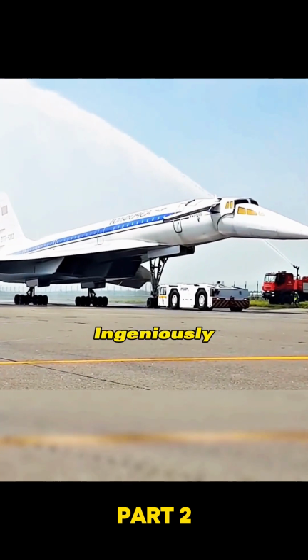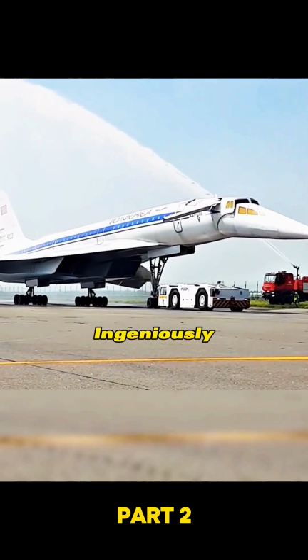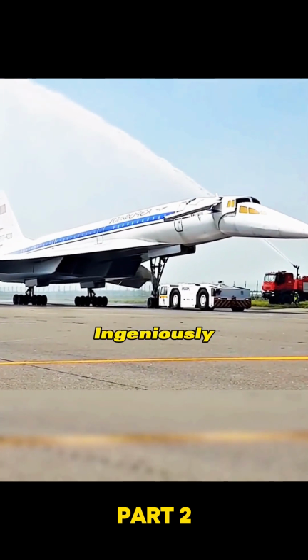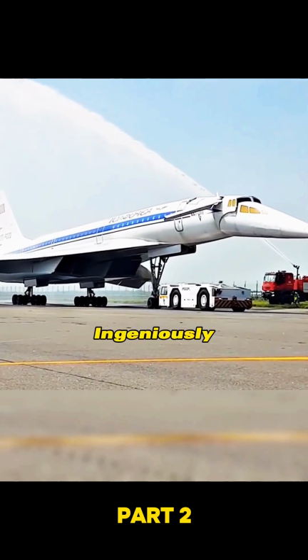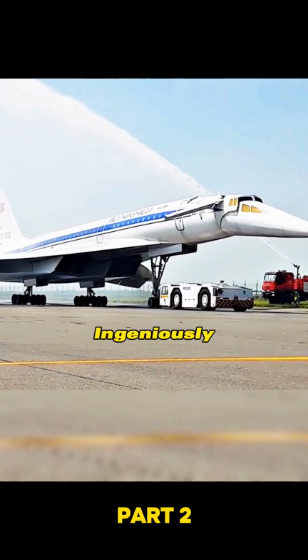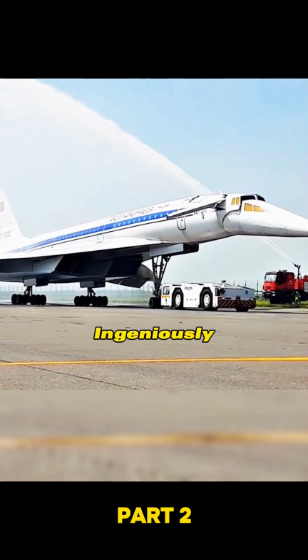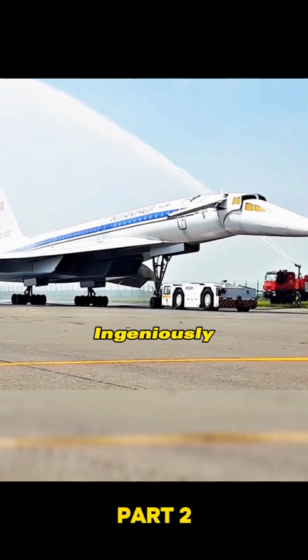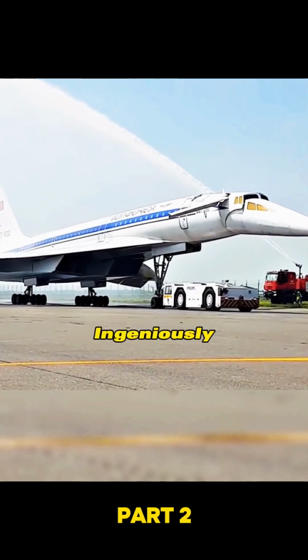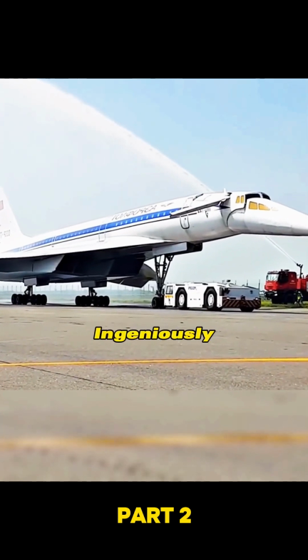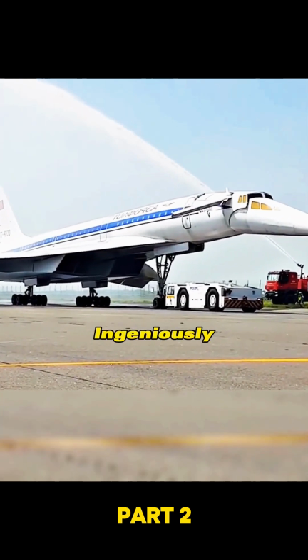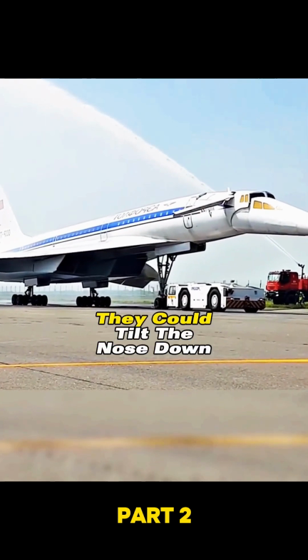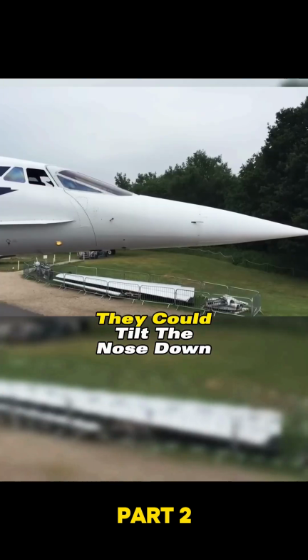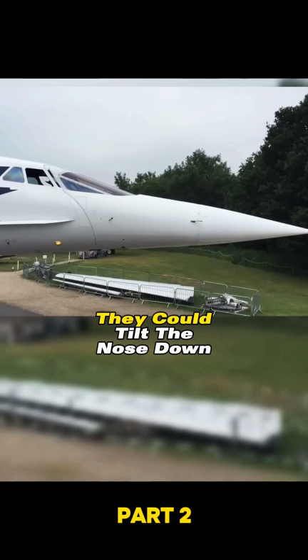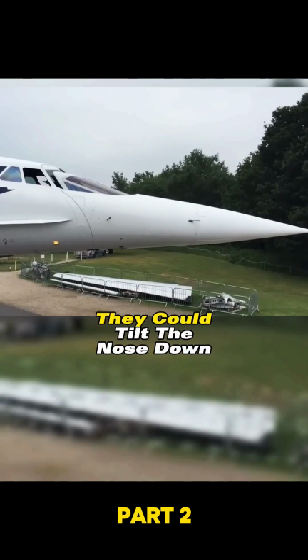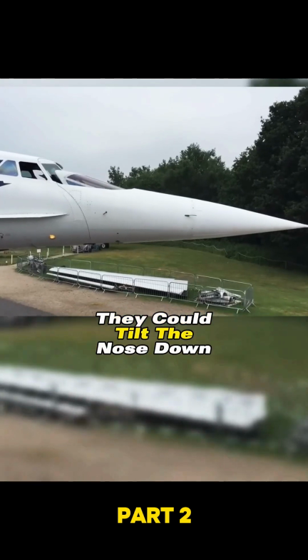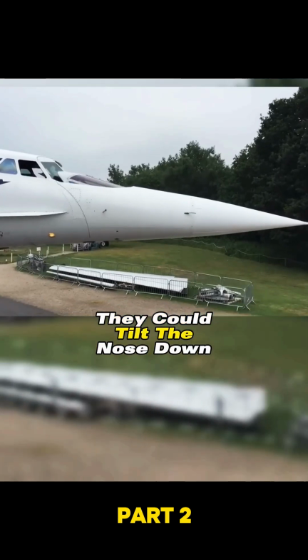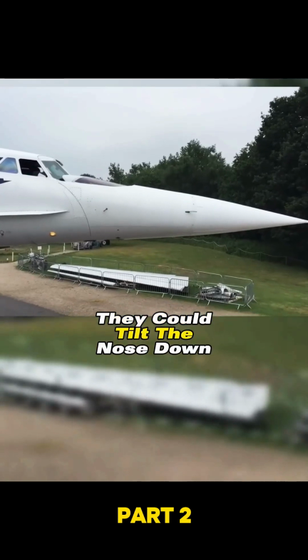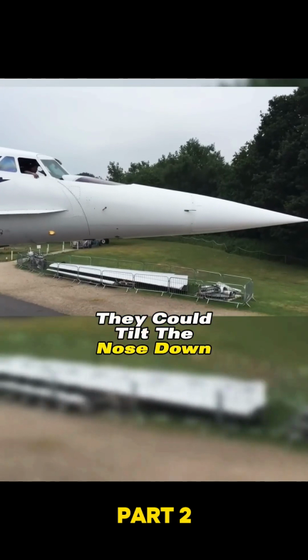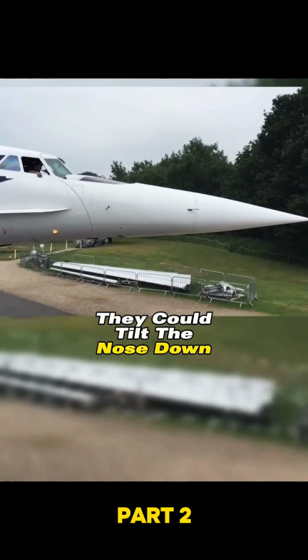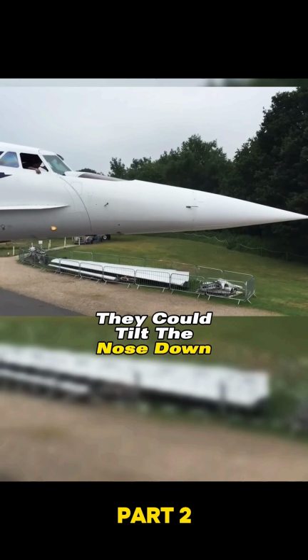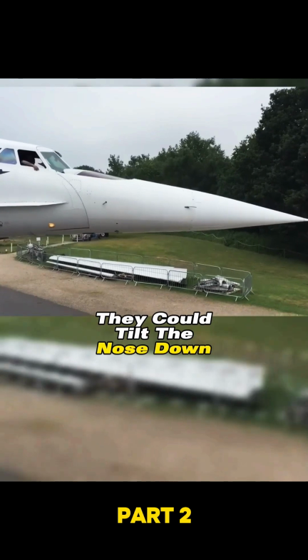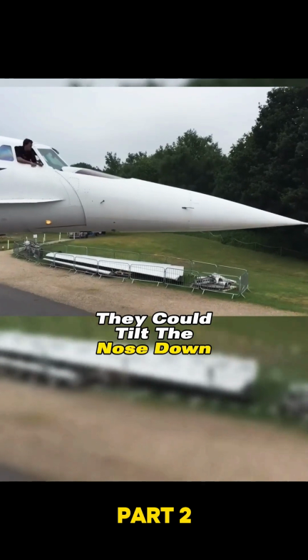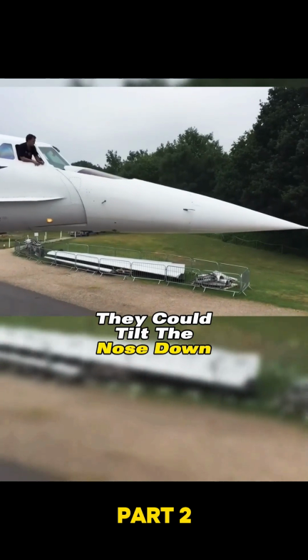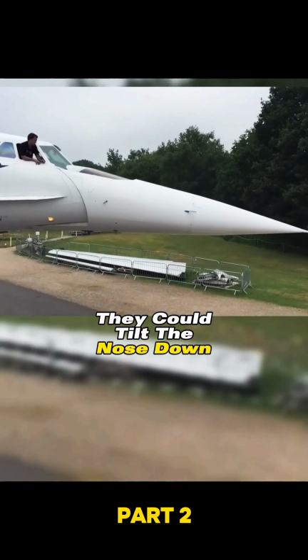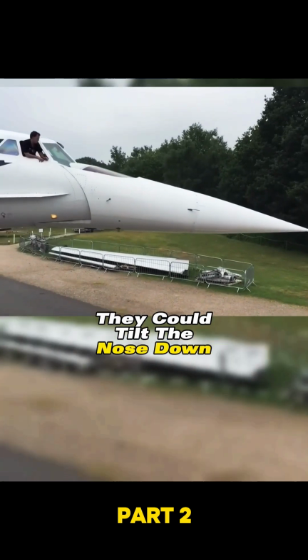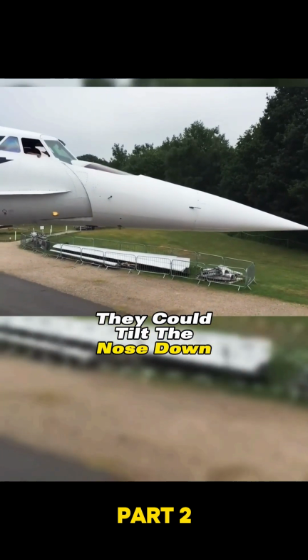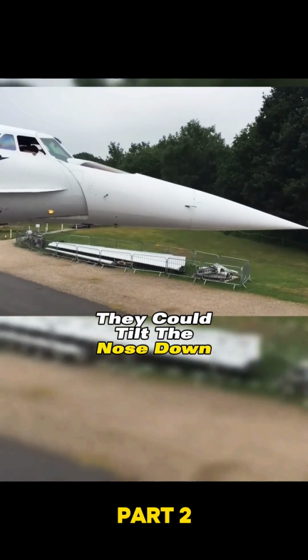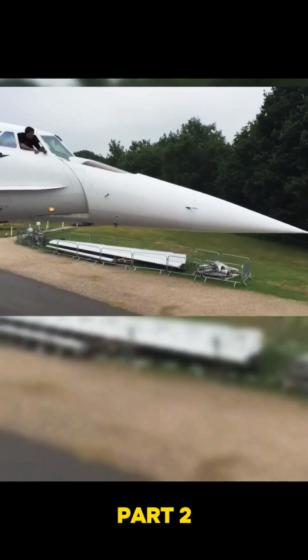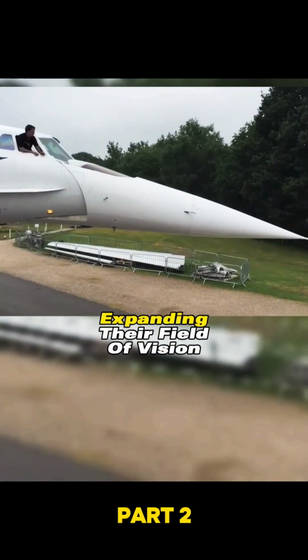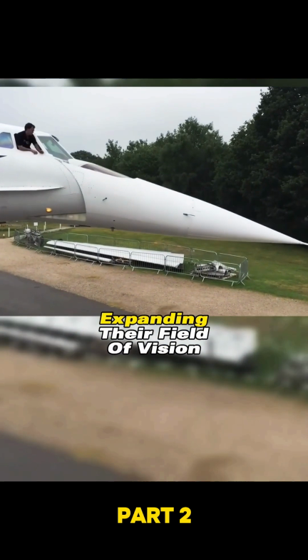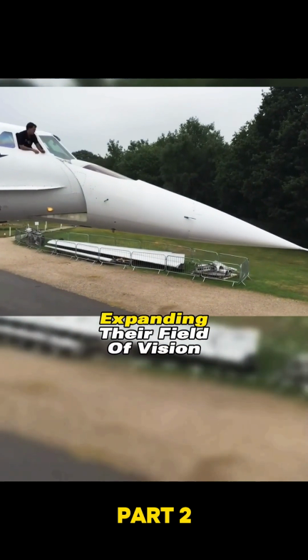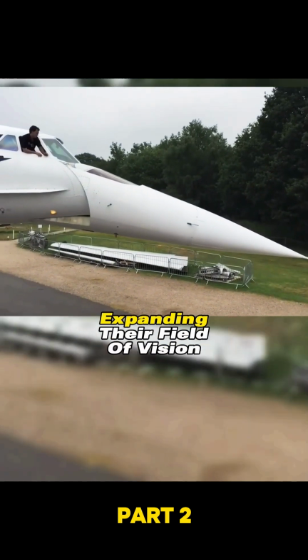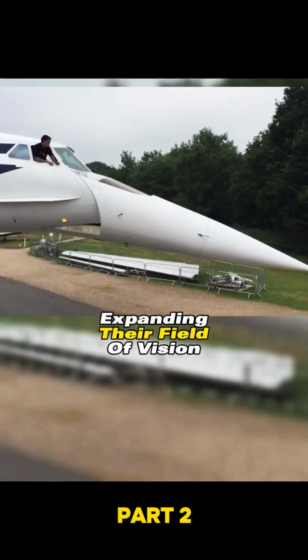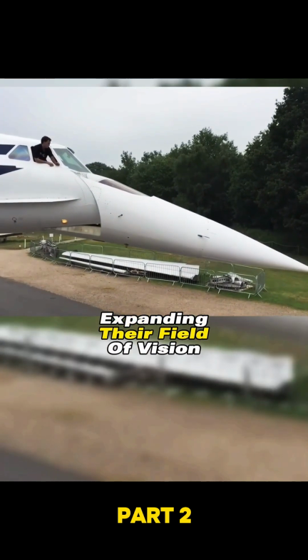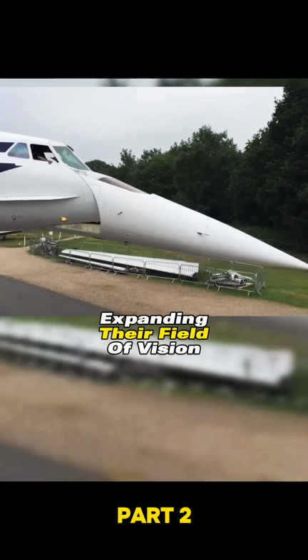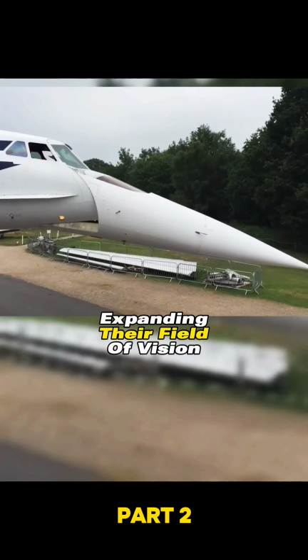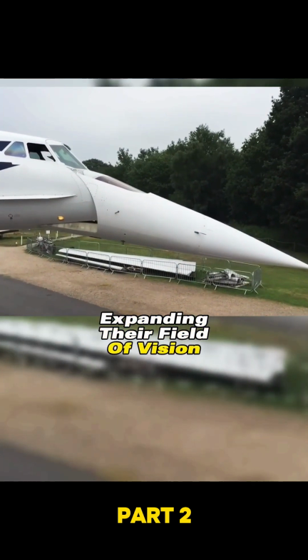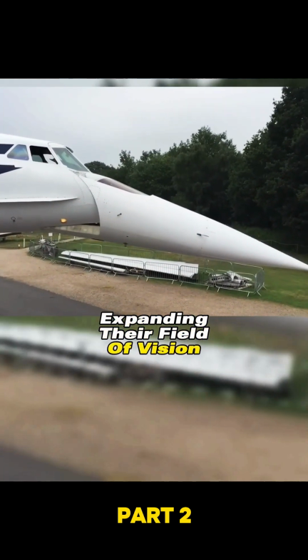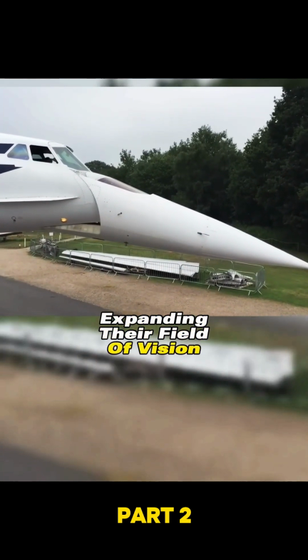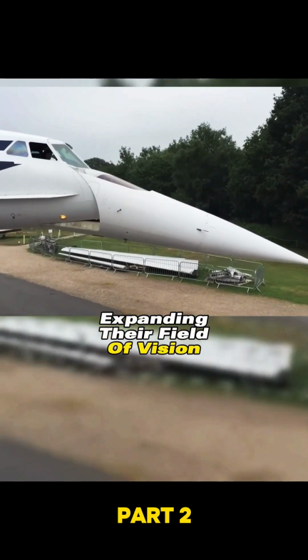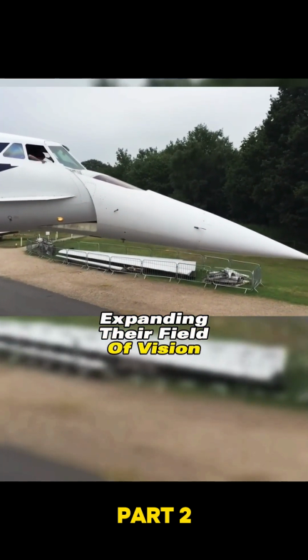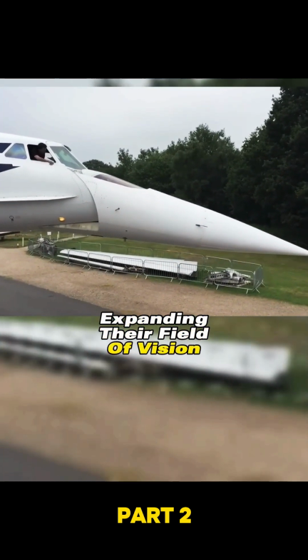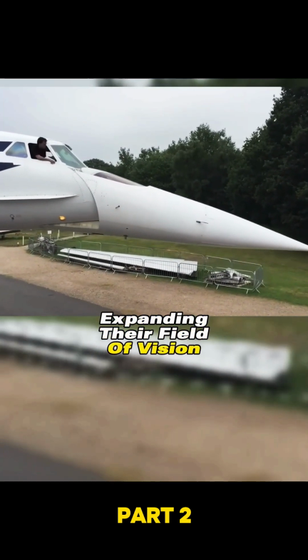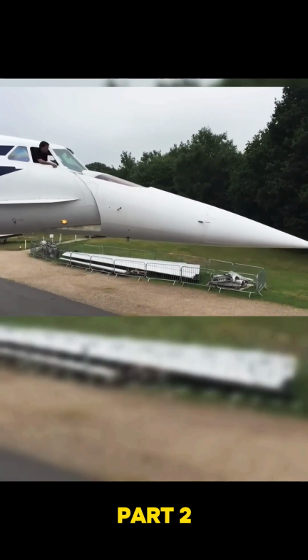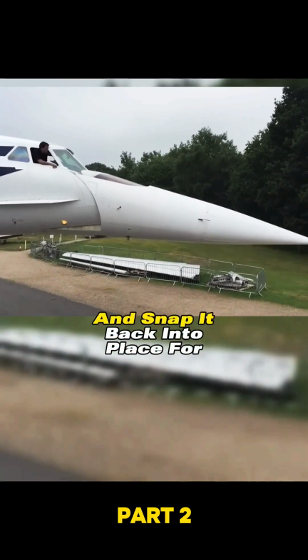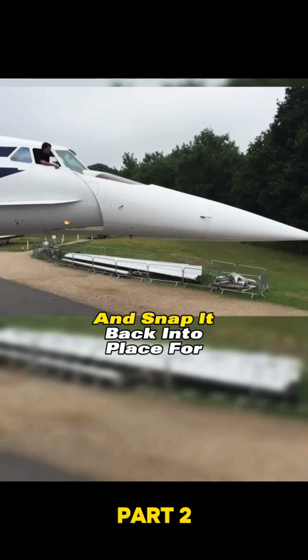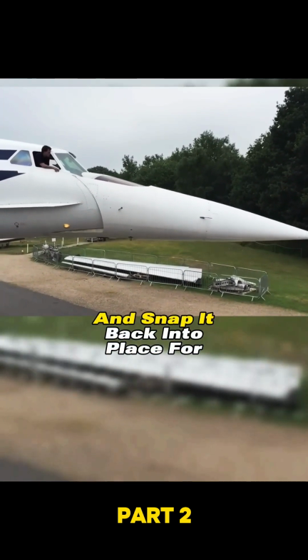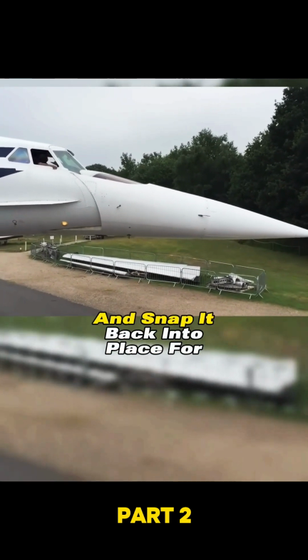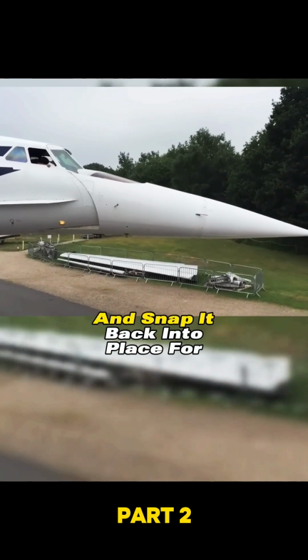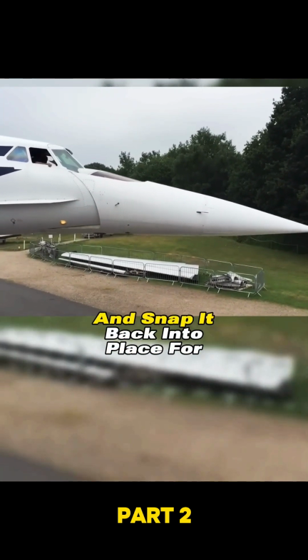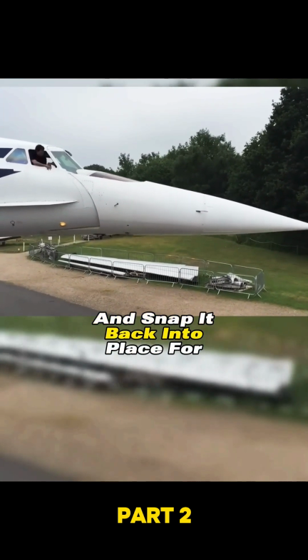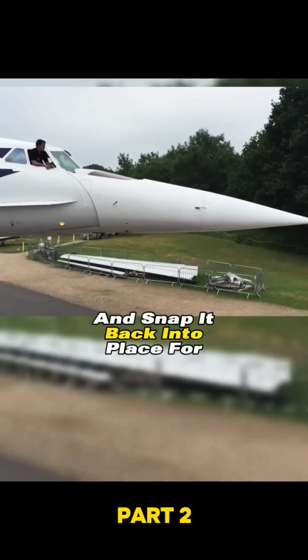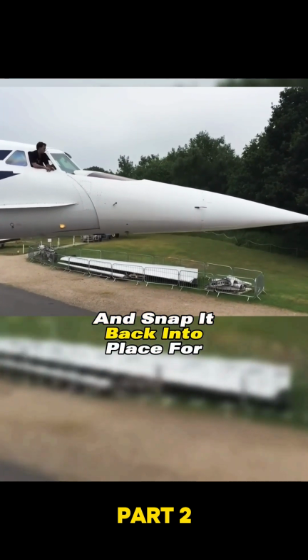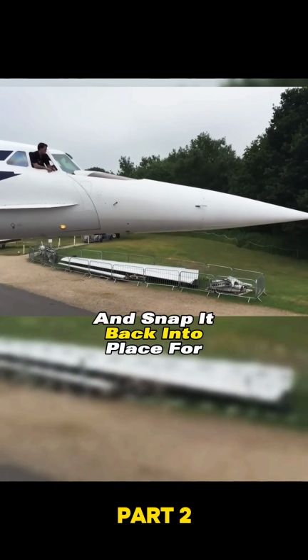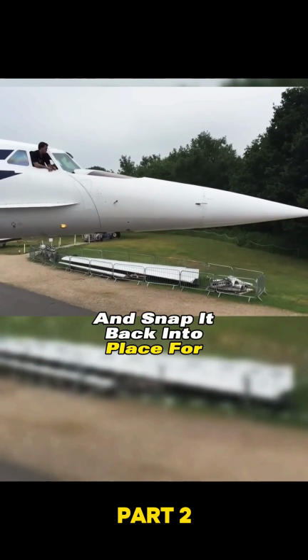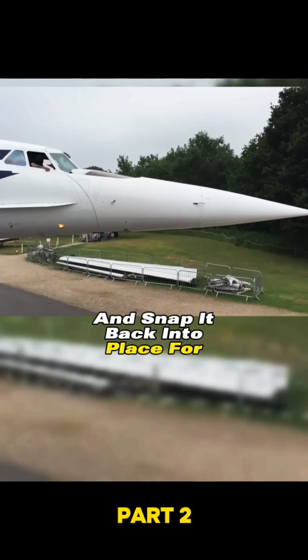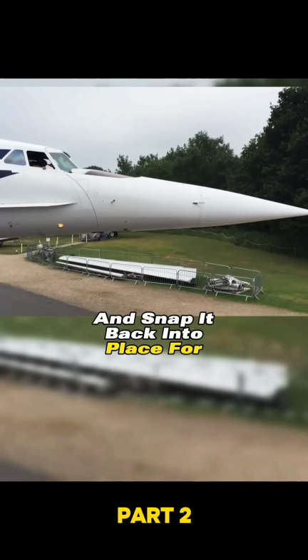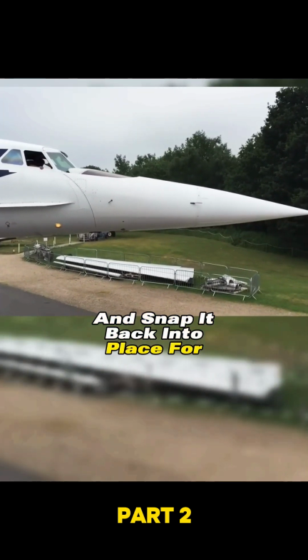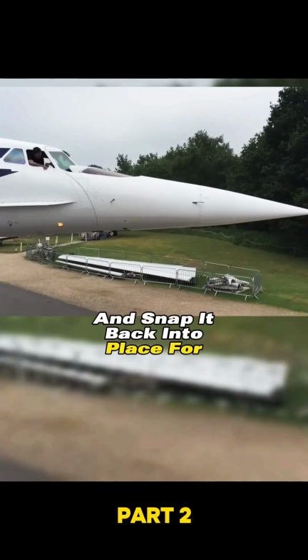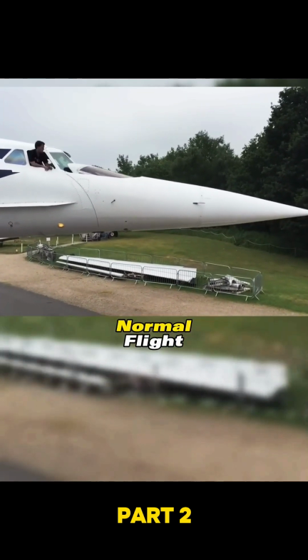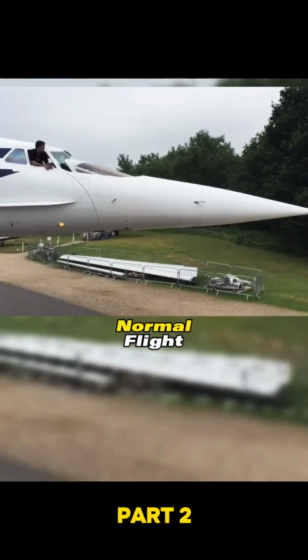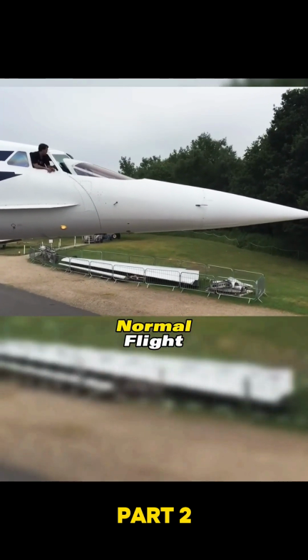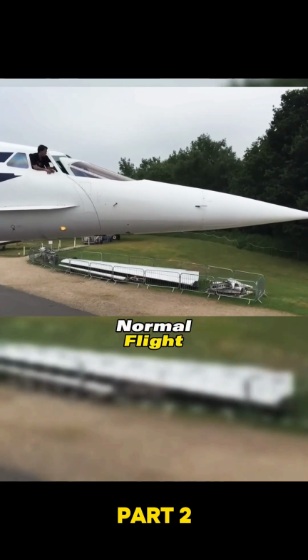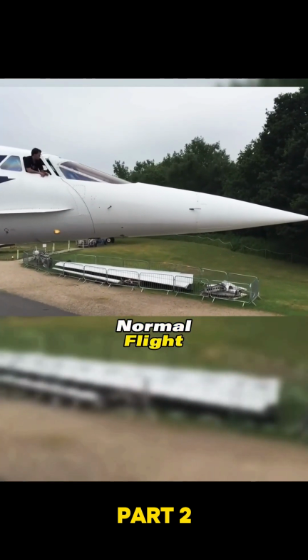Ingeniously, they could tilt the nose down, expanding their field of vision, and snap it back into place for normal flight.